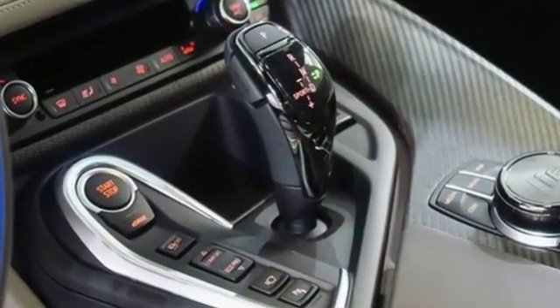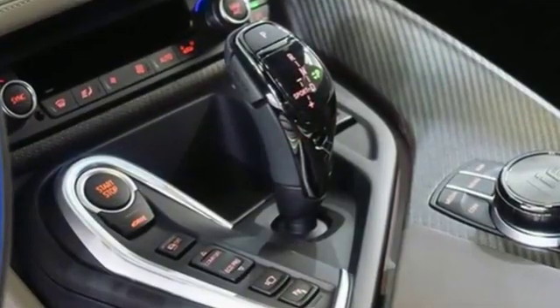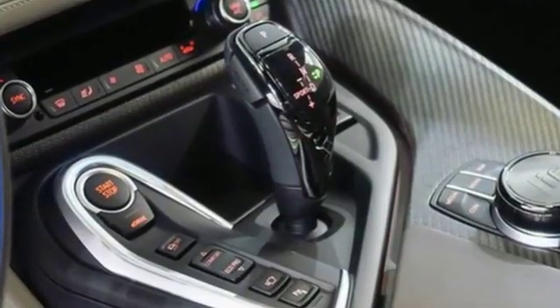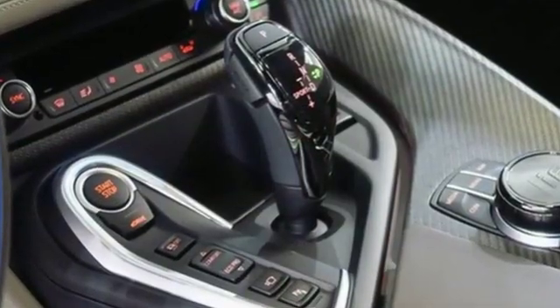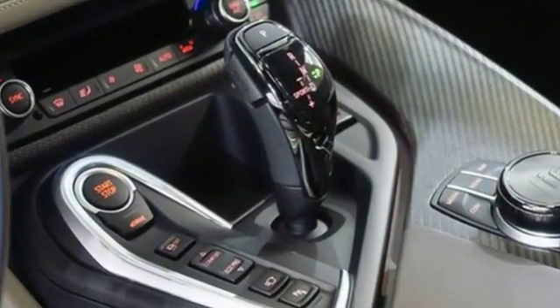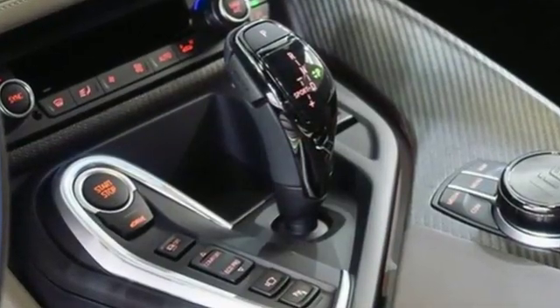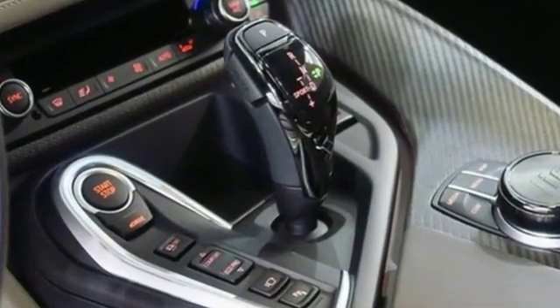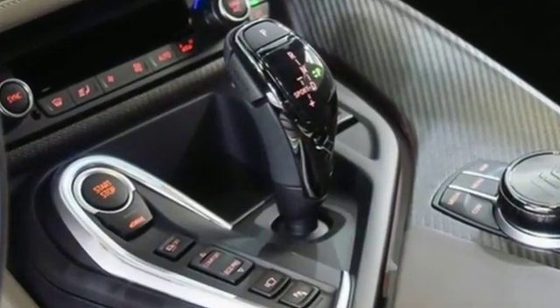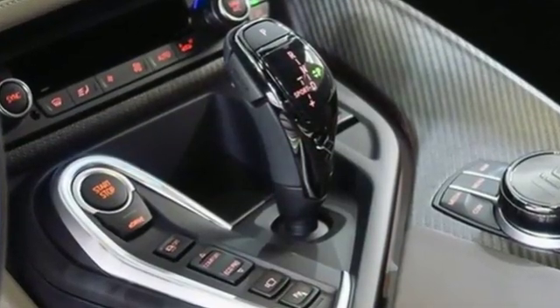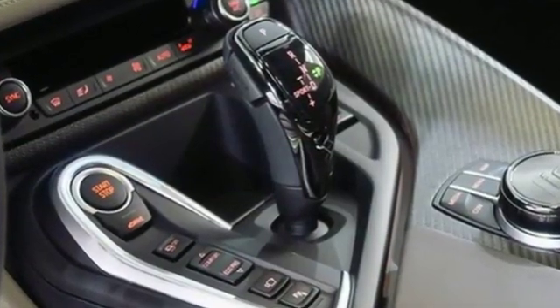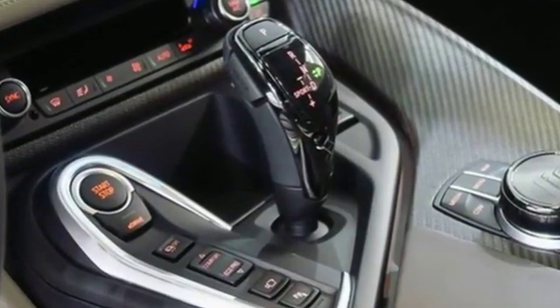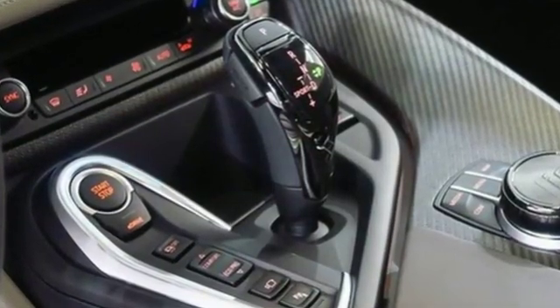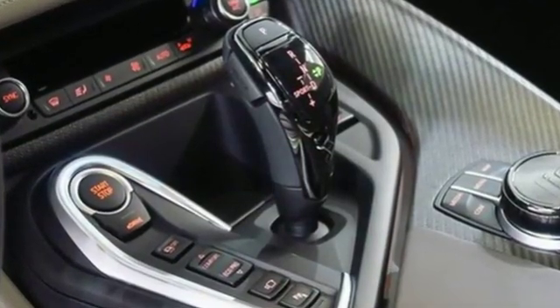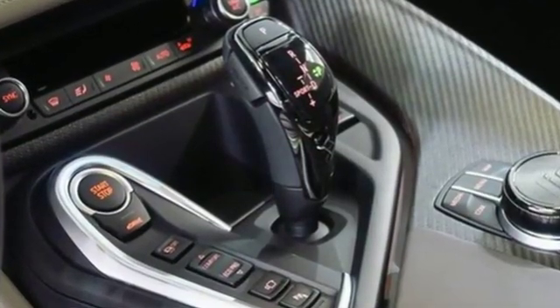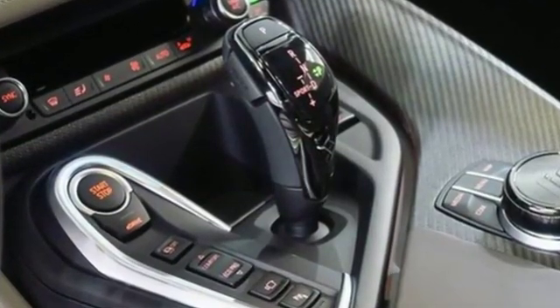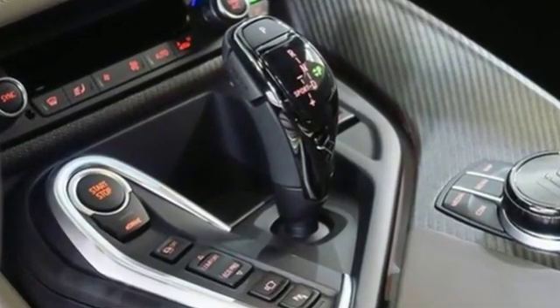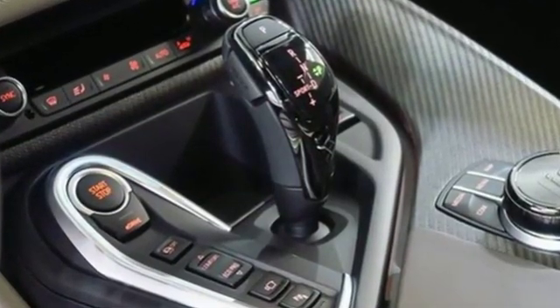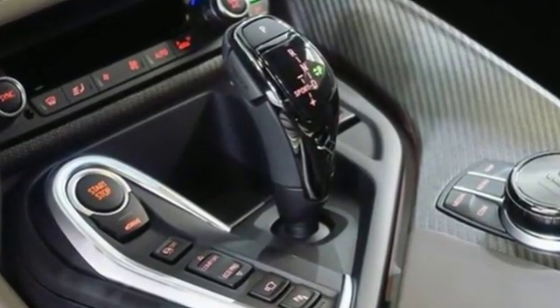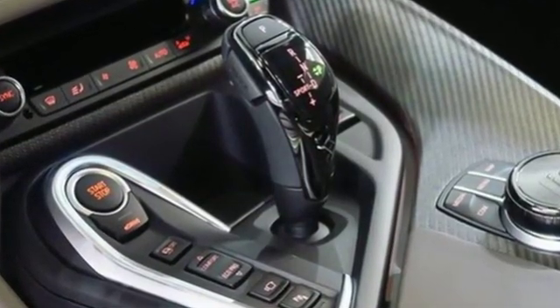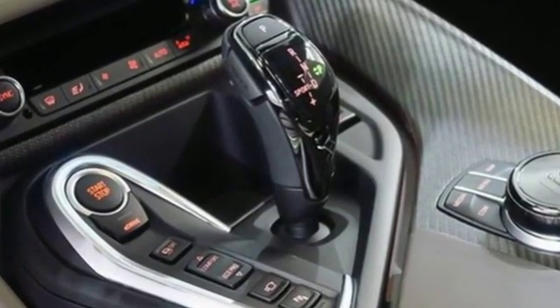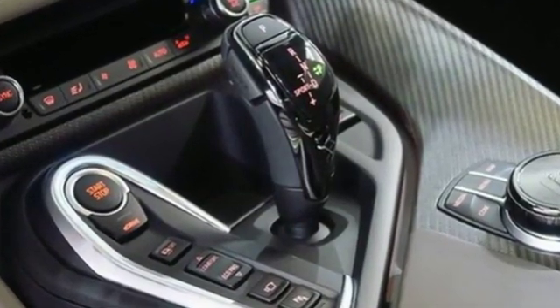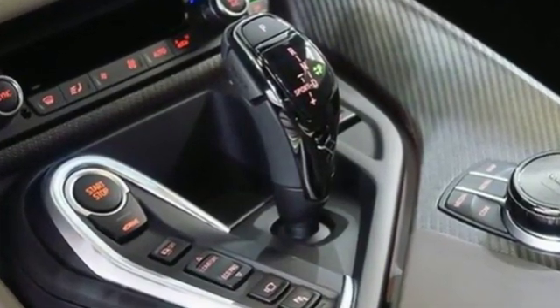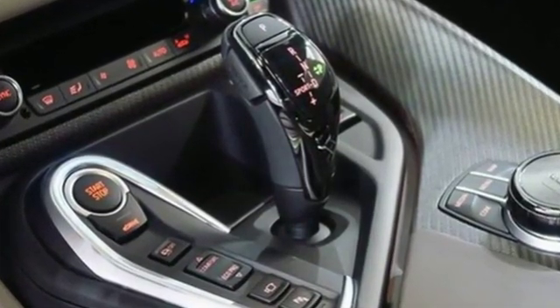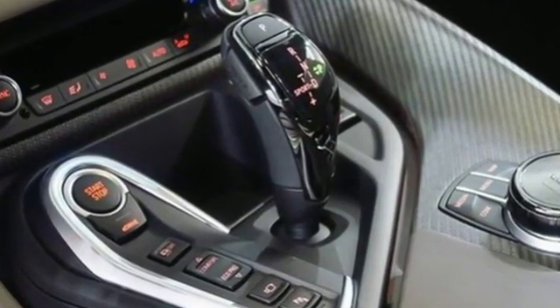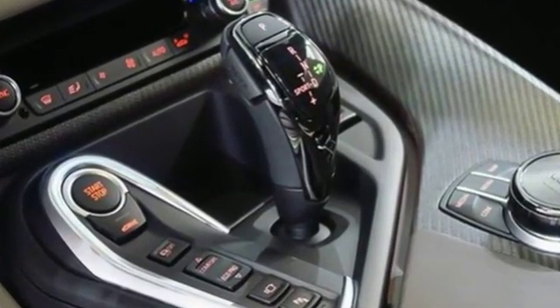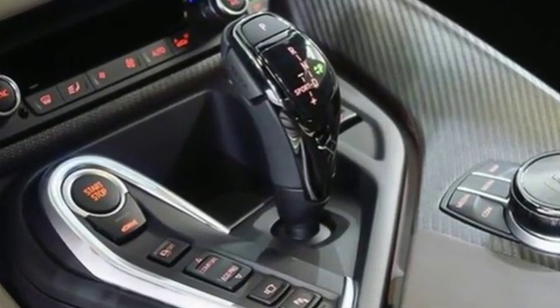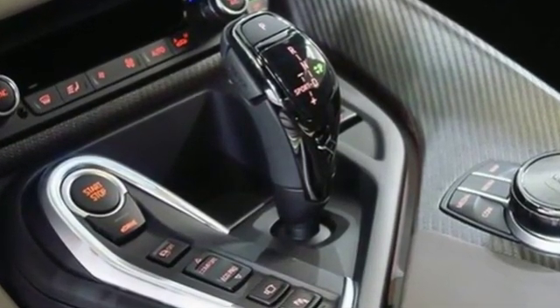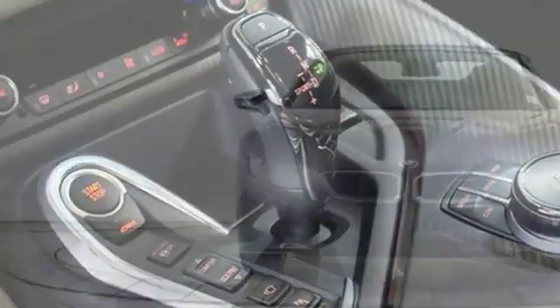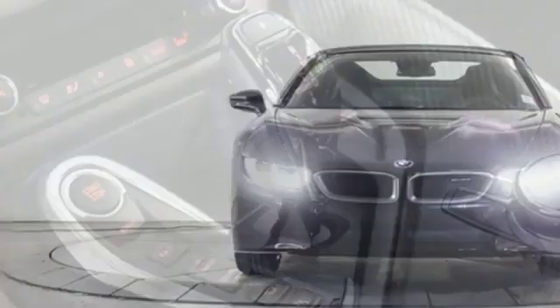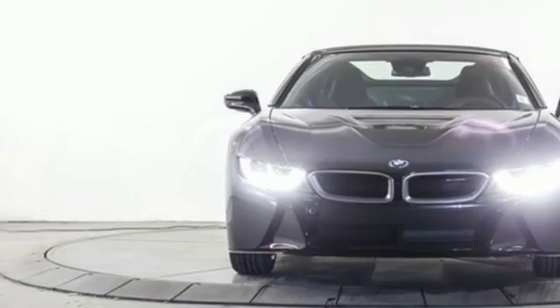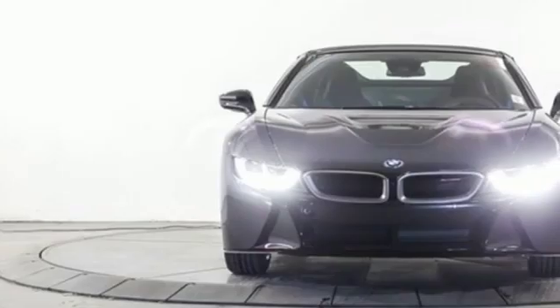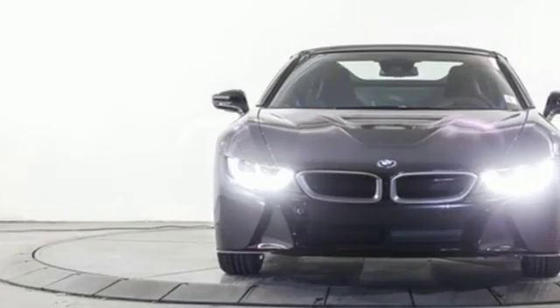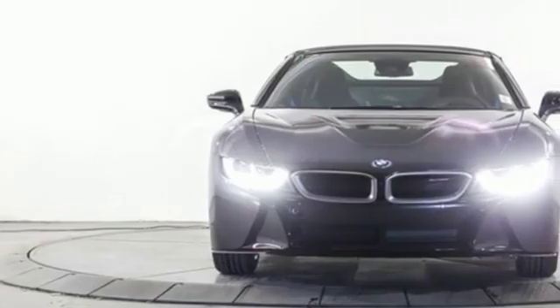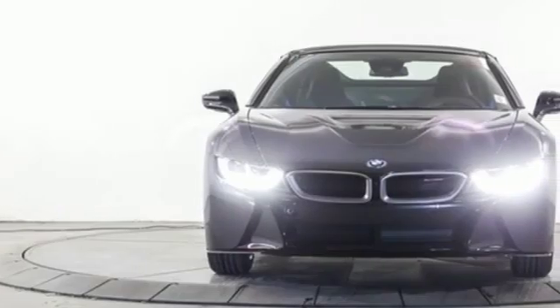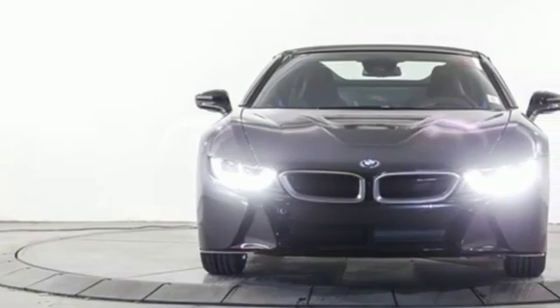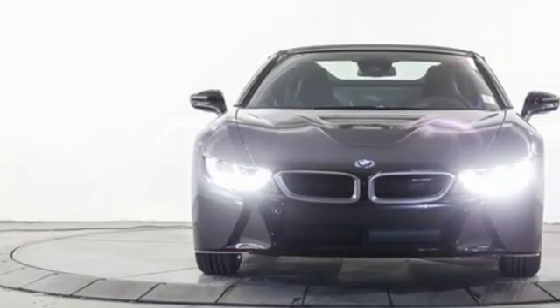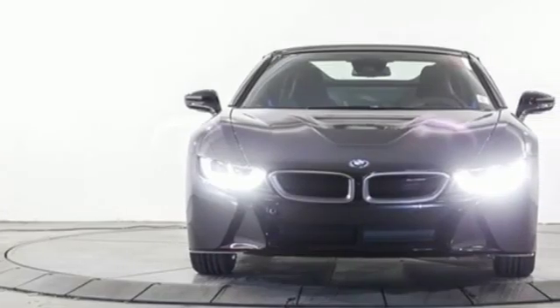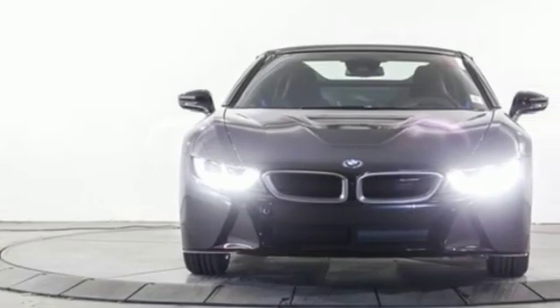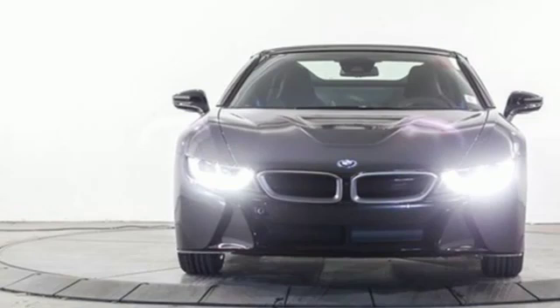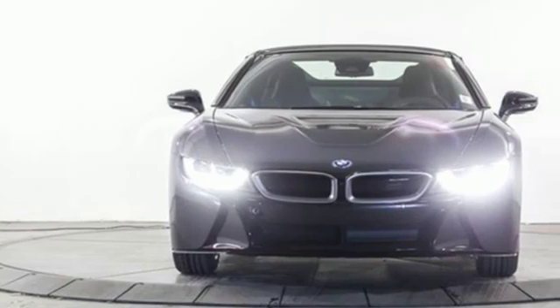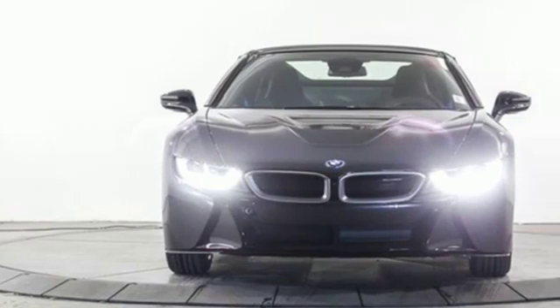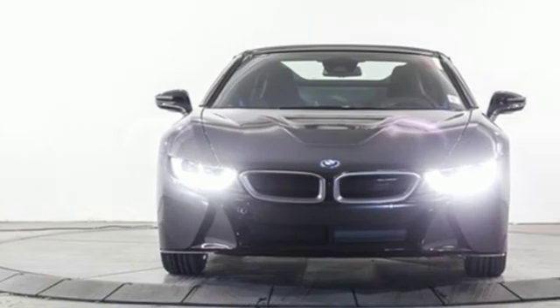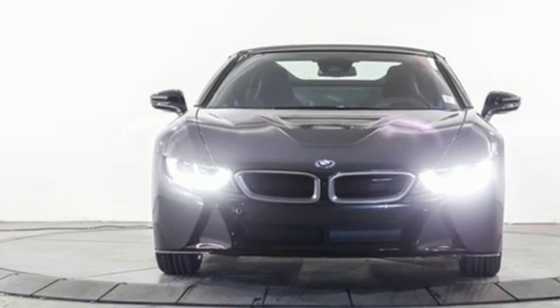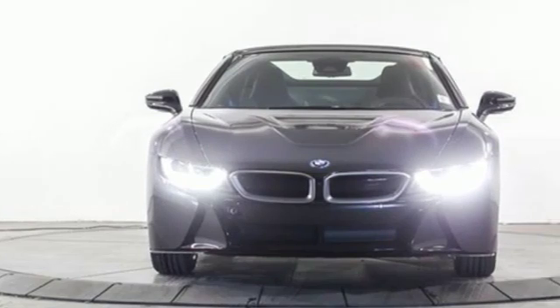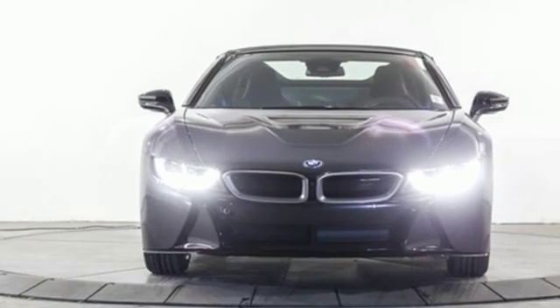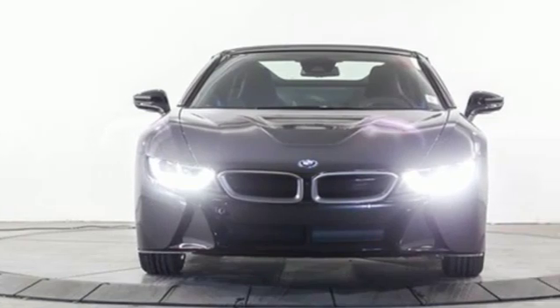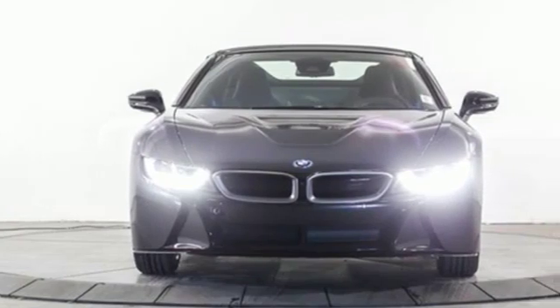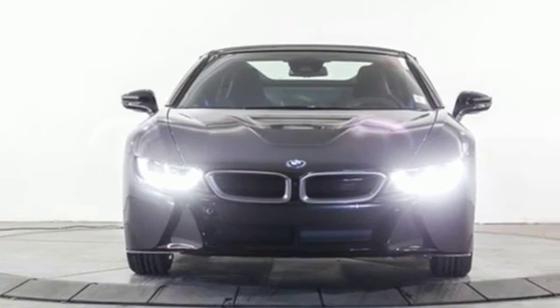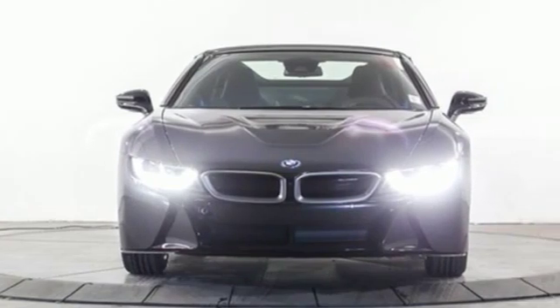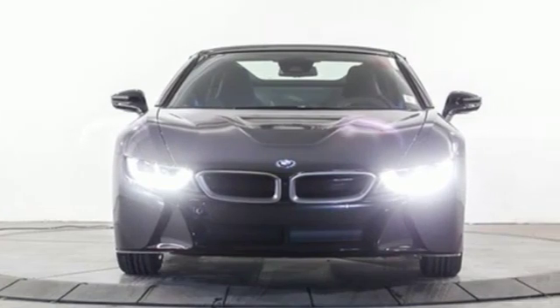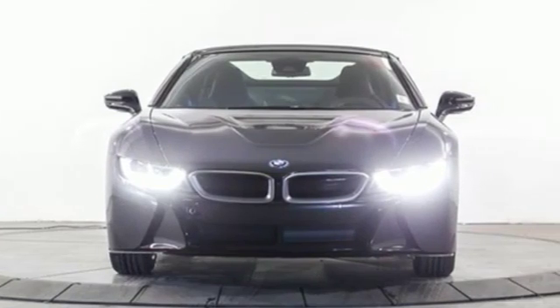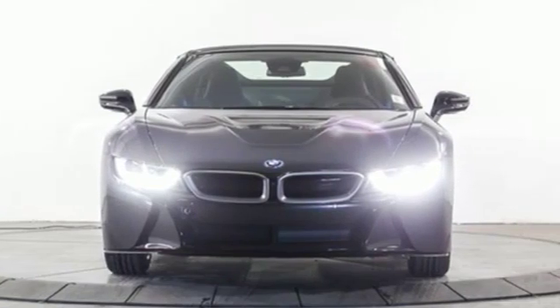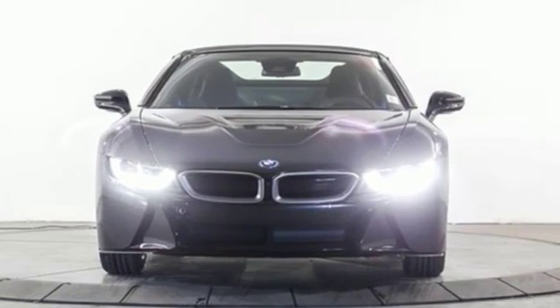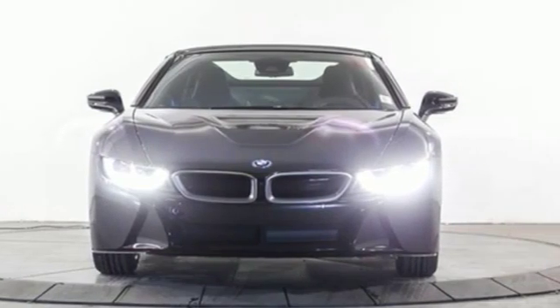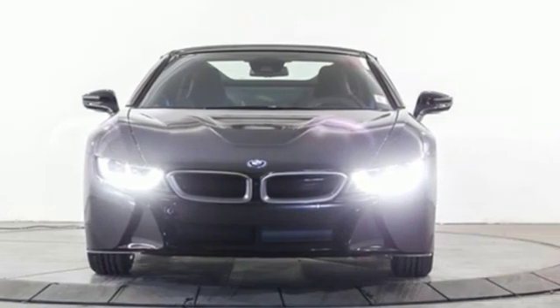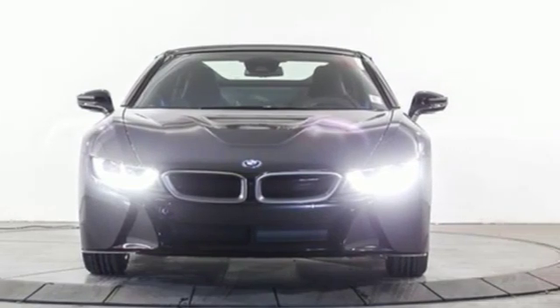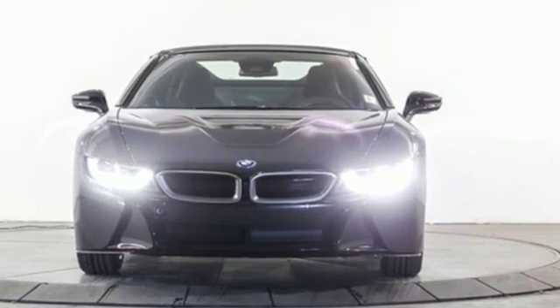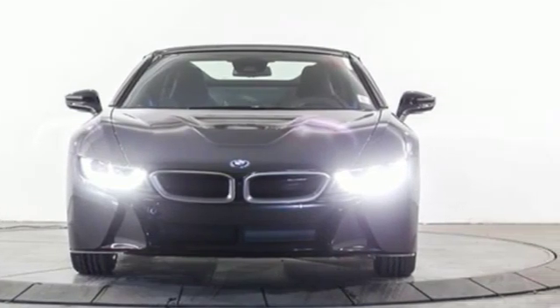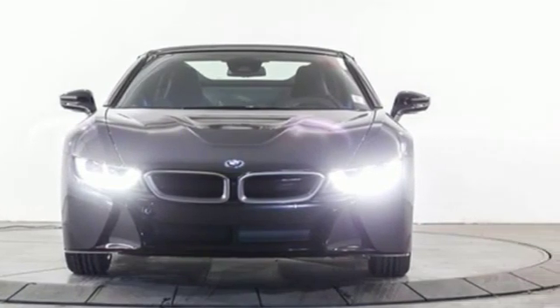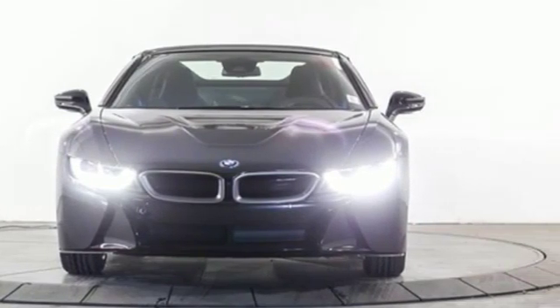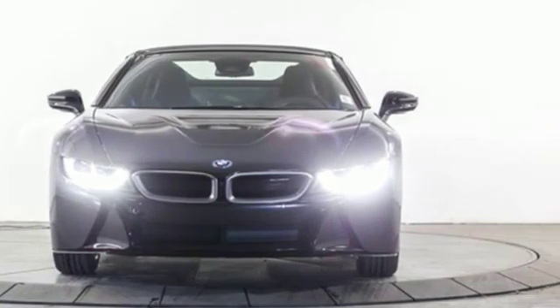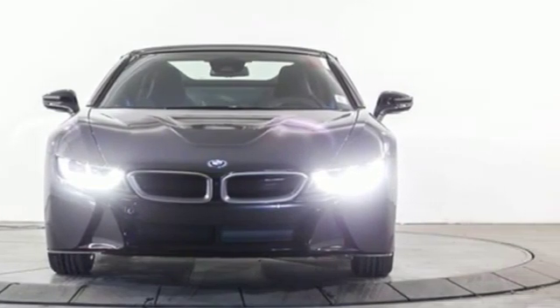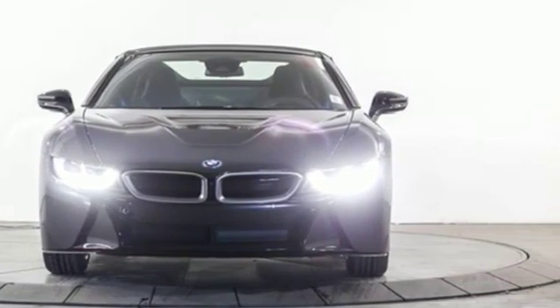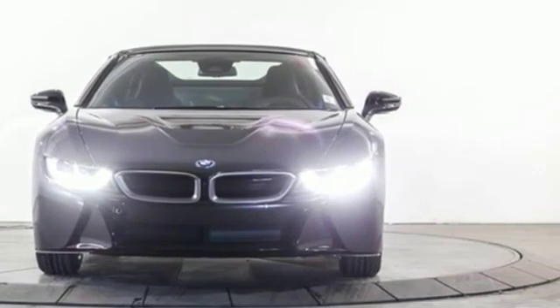For unbeatable performance and unmatched style, drive BMW. The time is now. See it for yourself today.